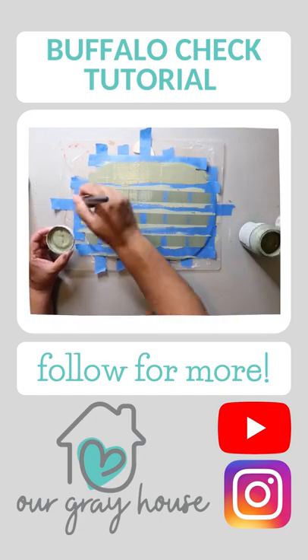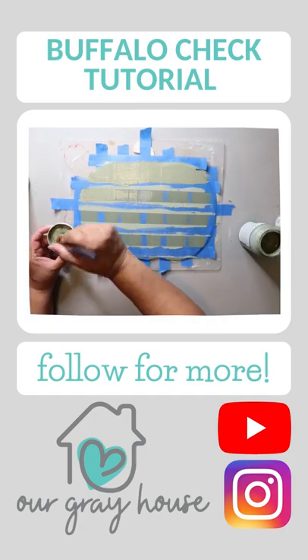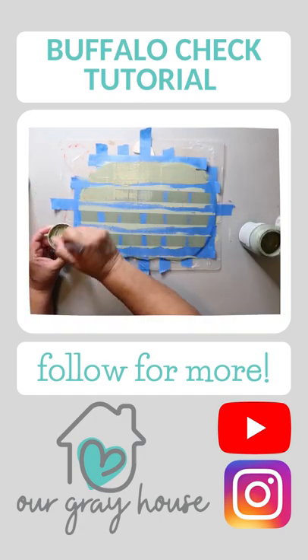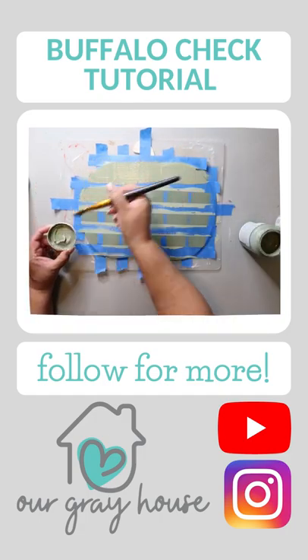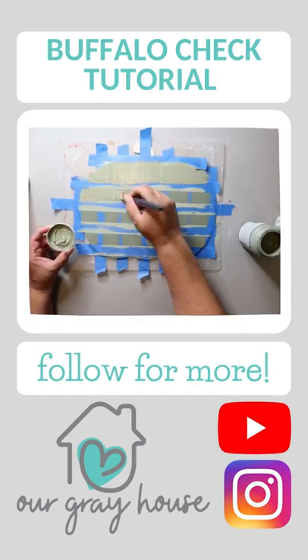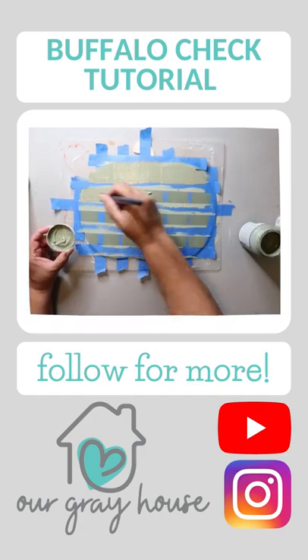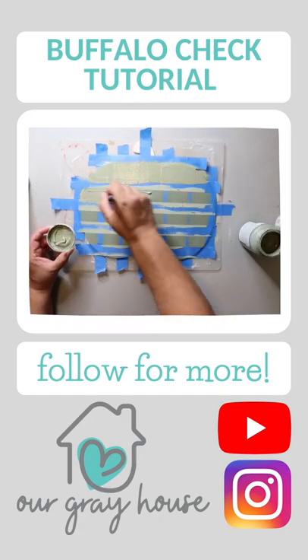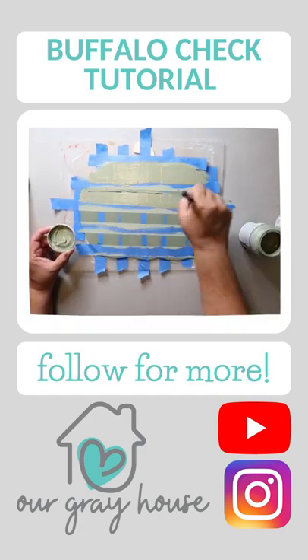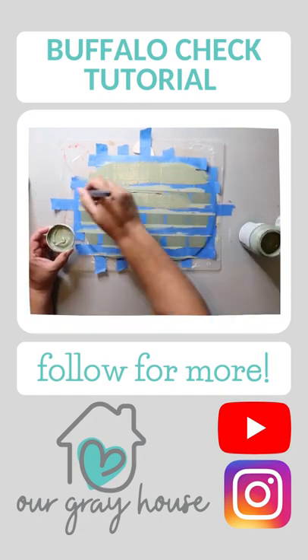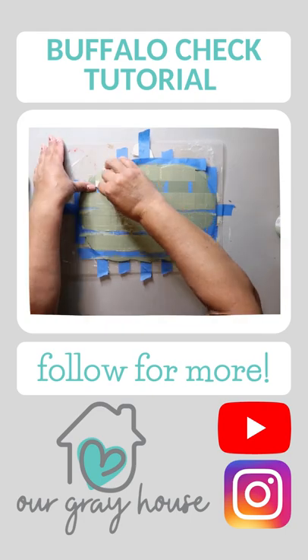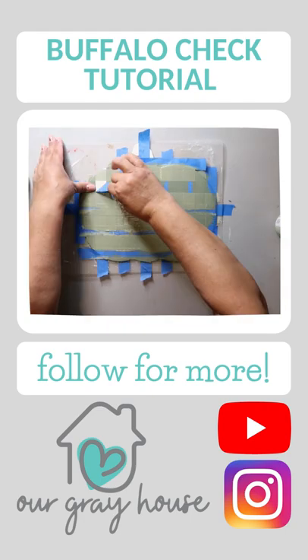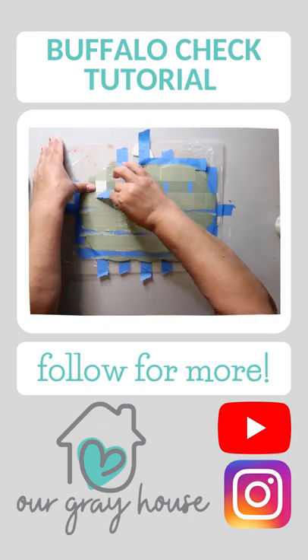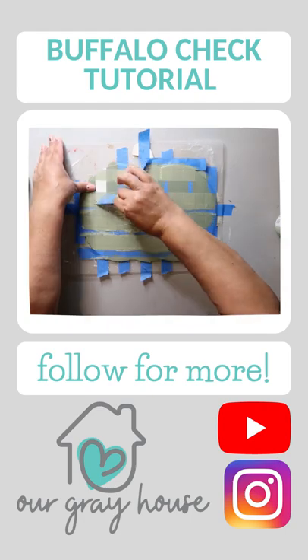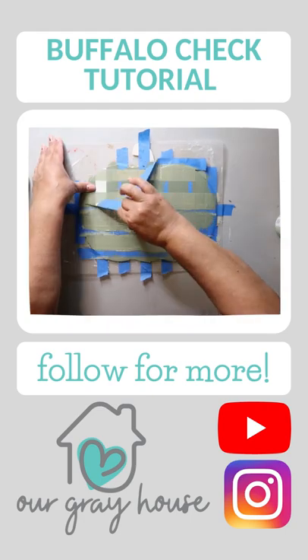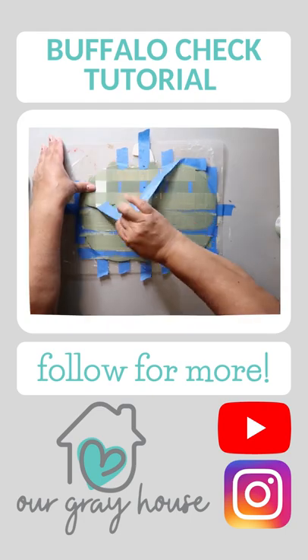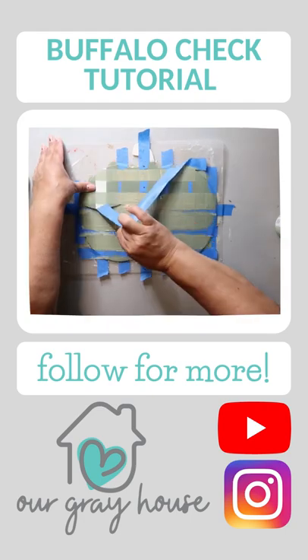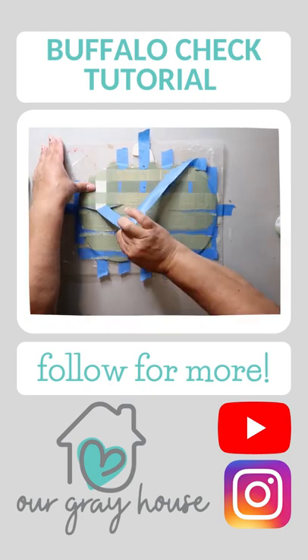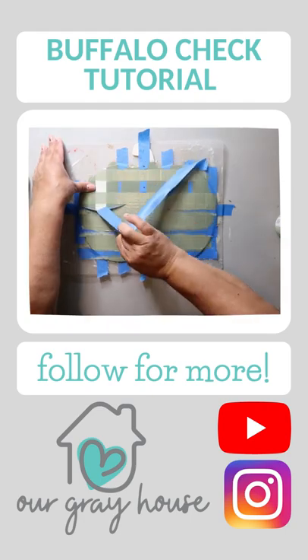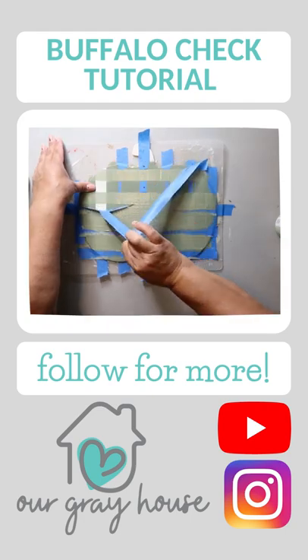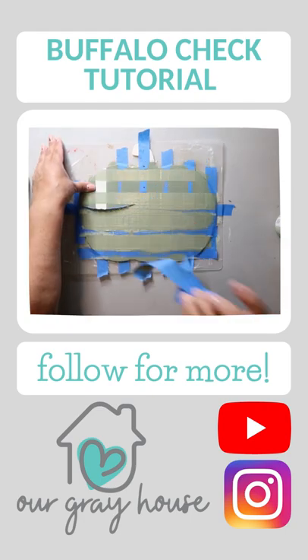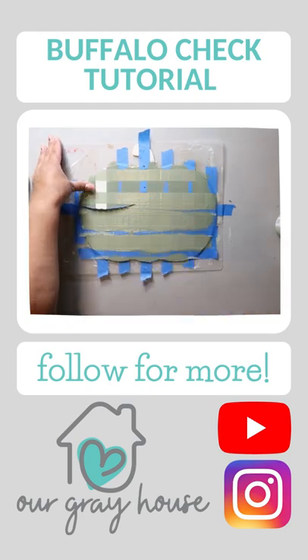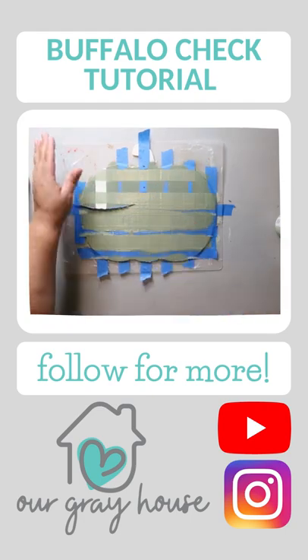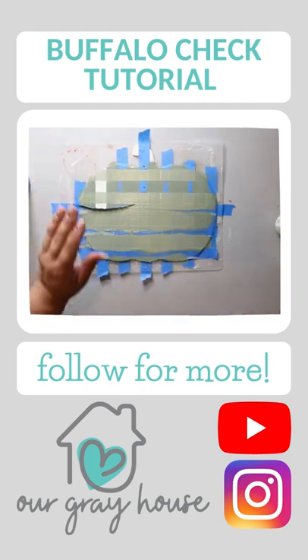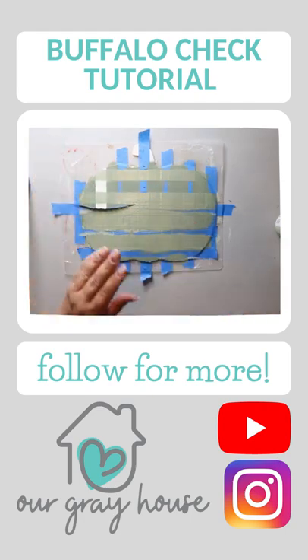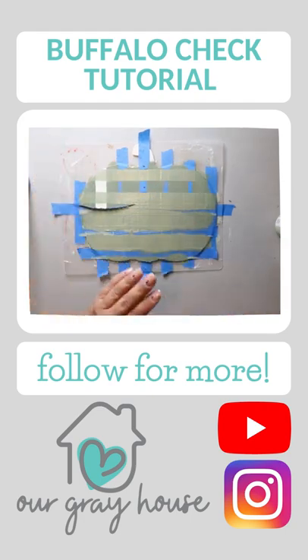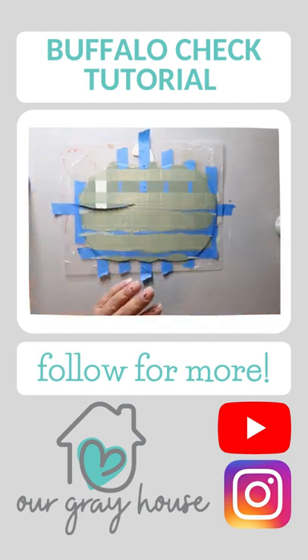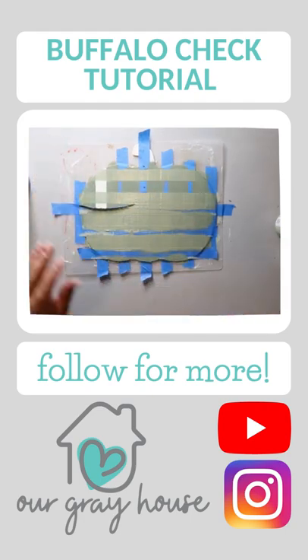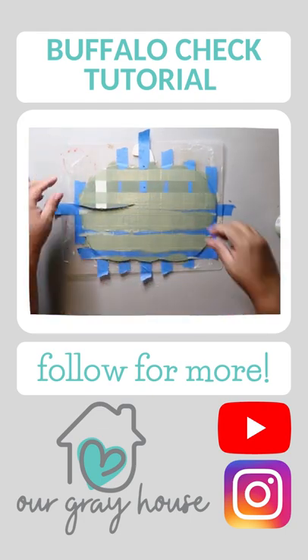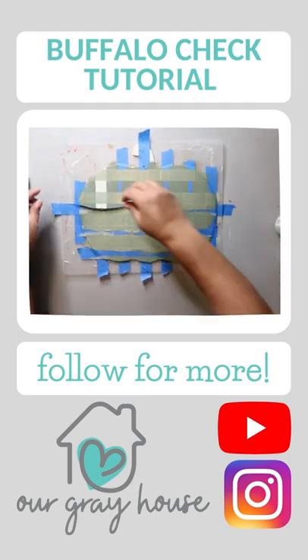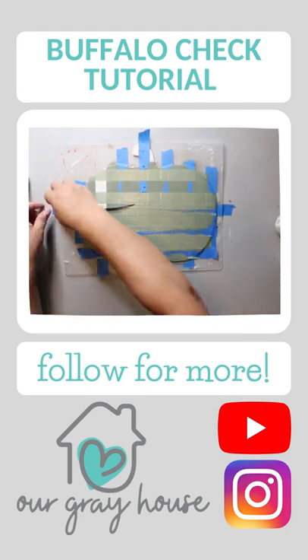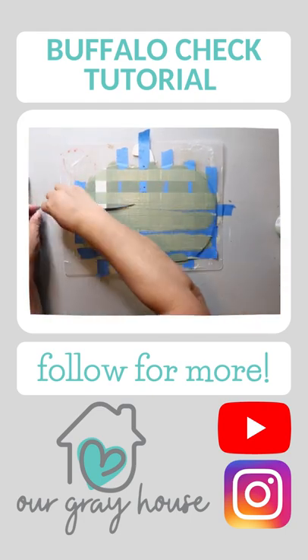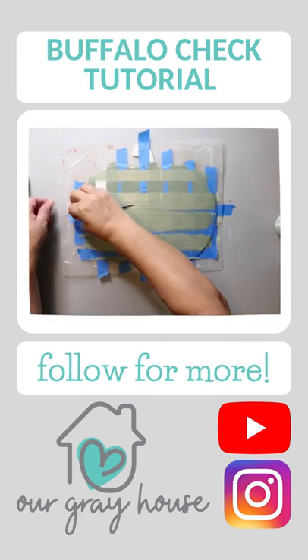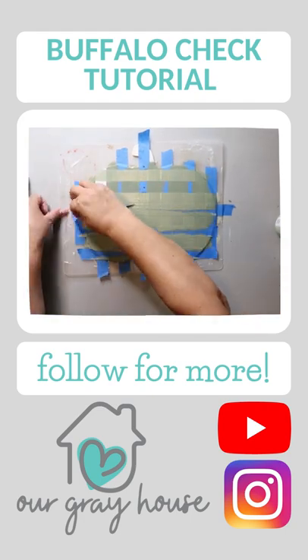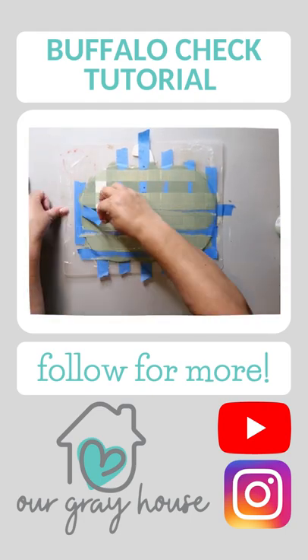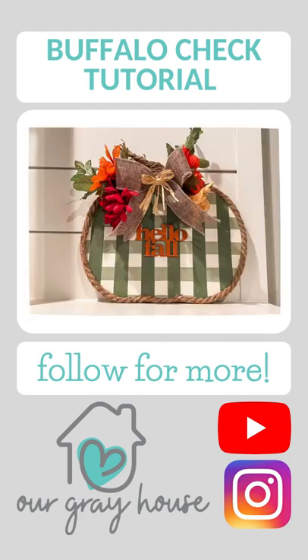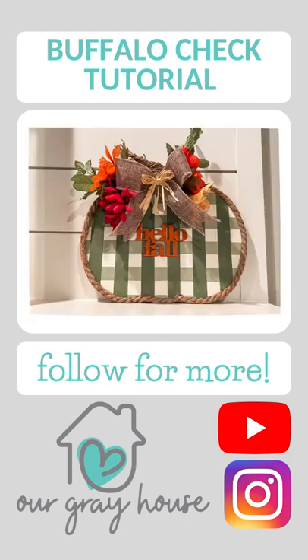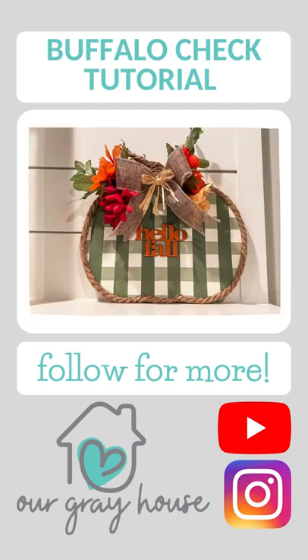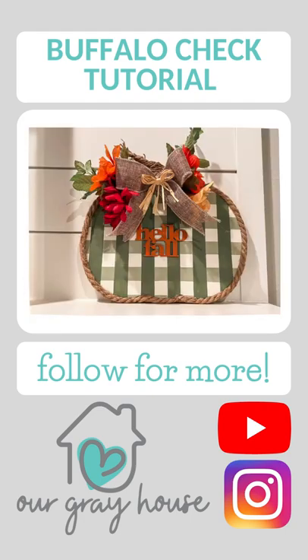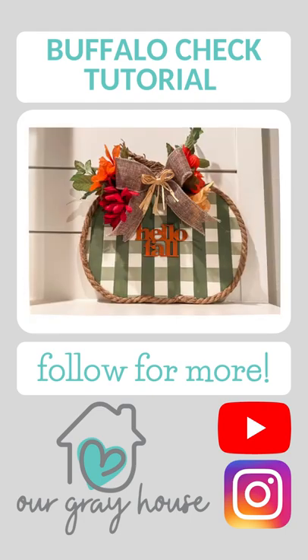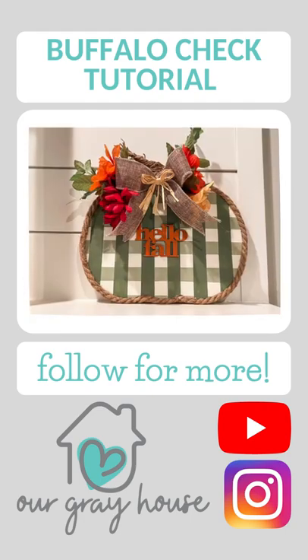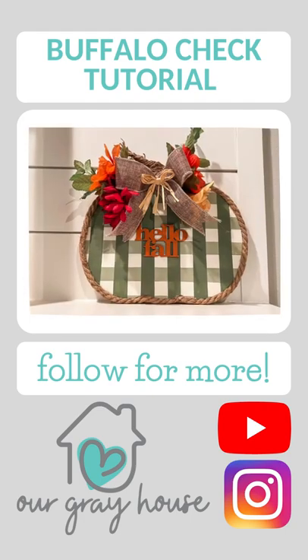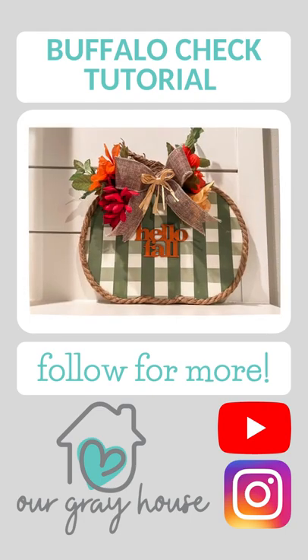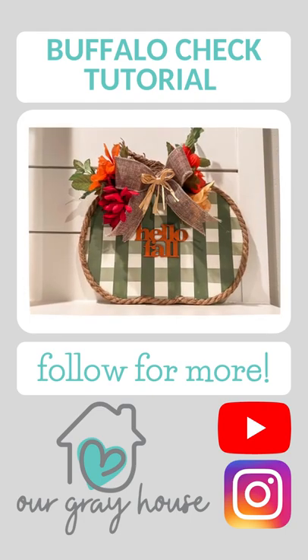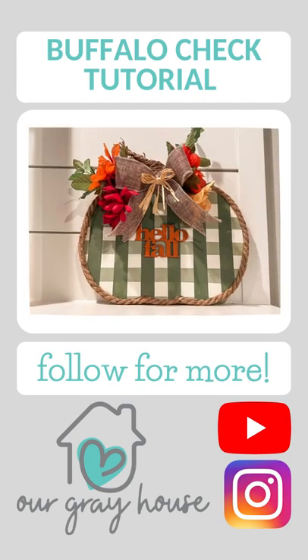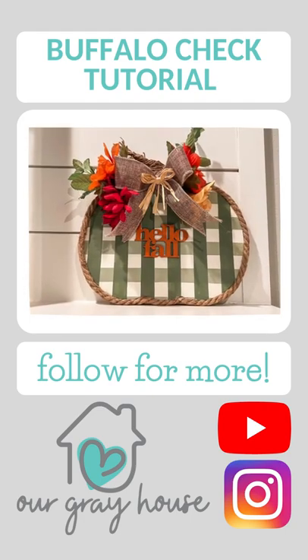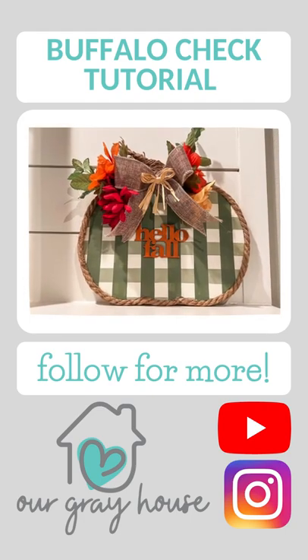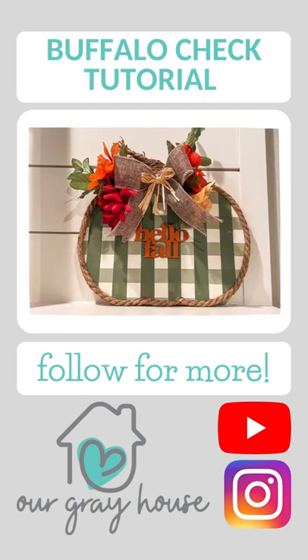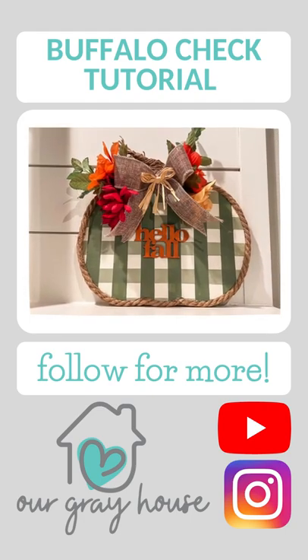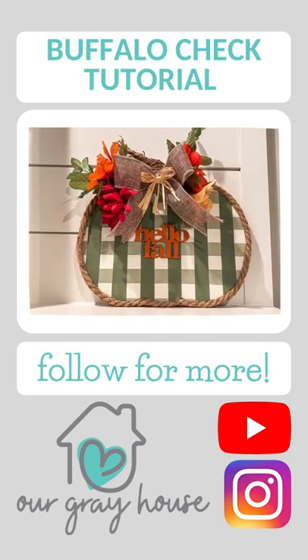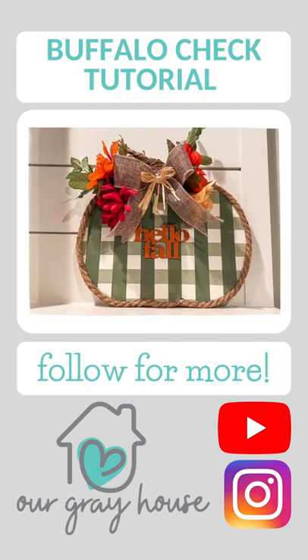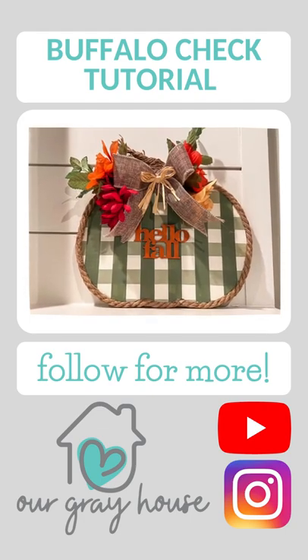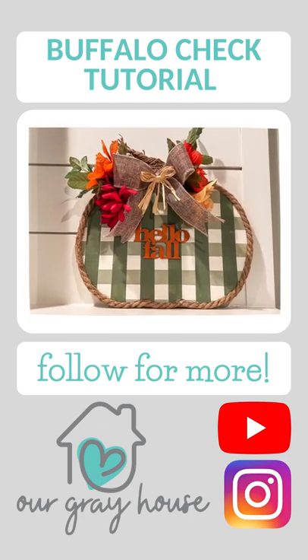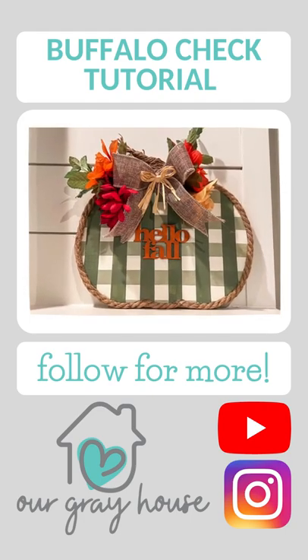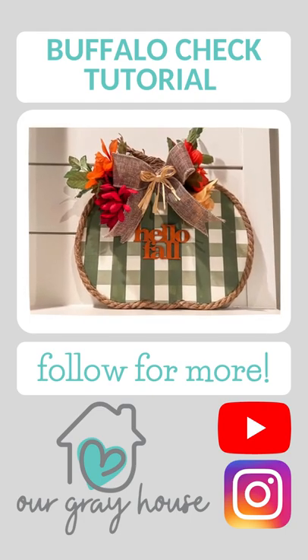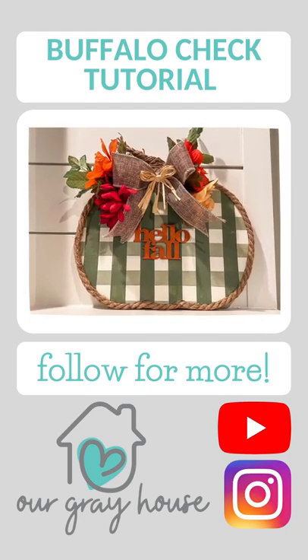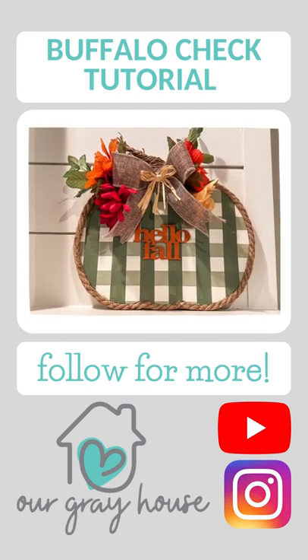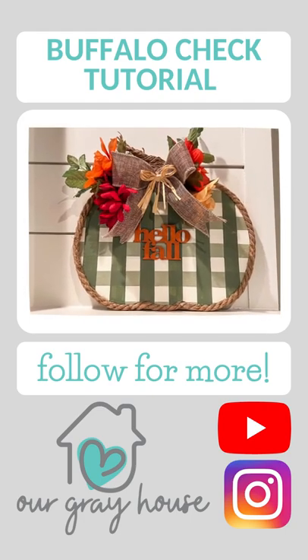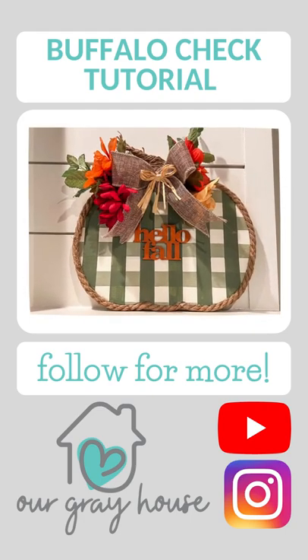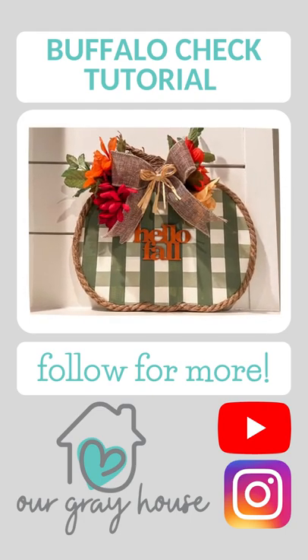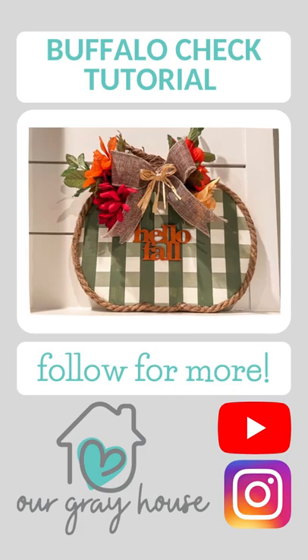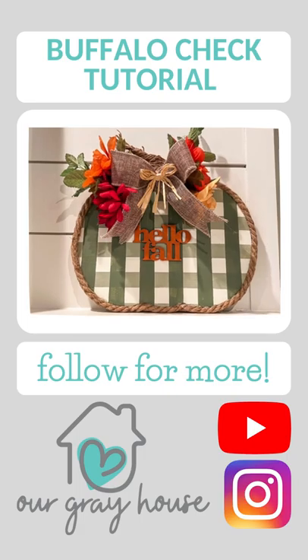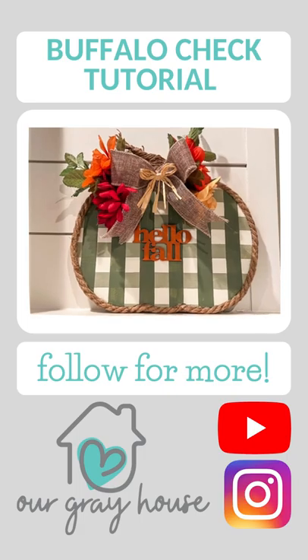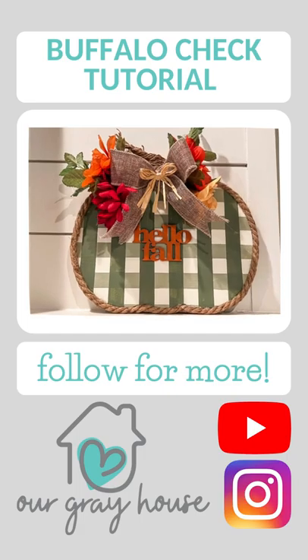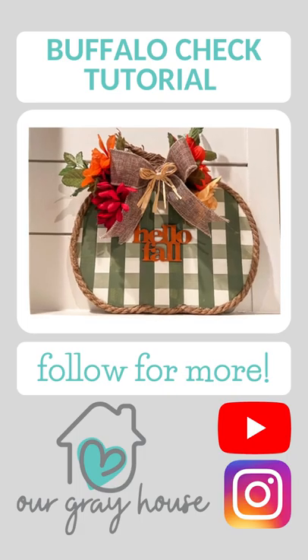Go ahead and peel back the tape before it dries. And don't forget, if you love budget-friendly crafts and DIYs, follow Our Great House on YouTube for more.